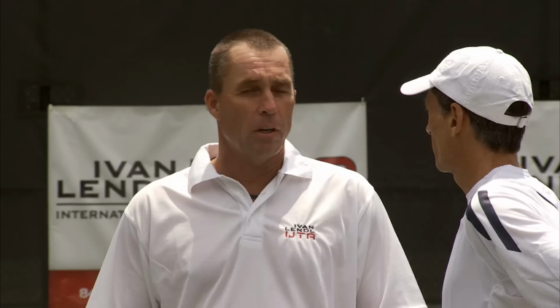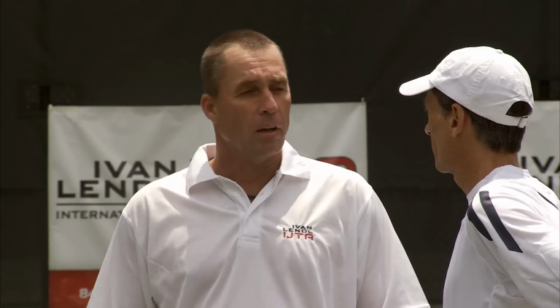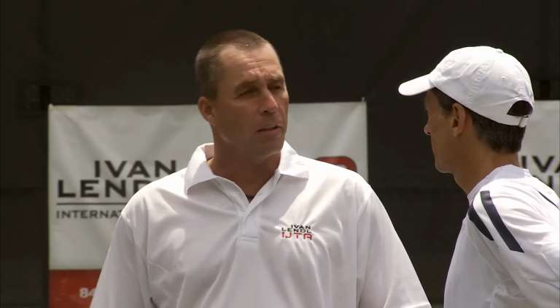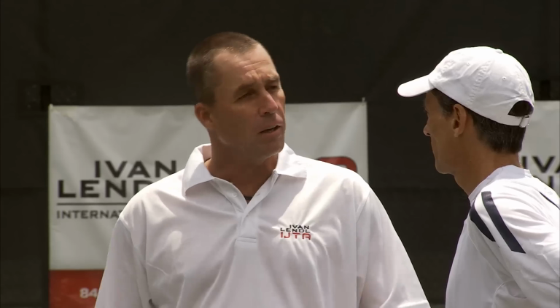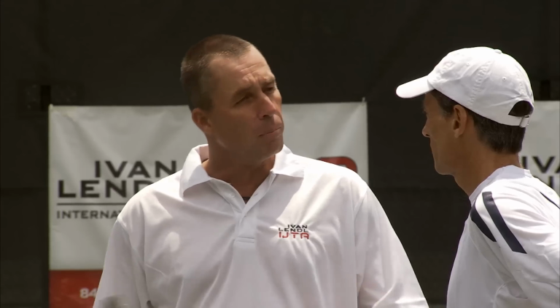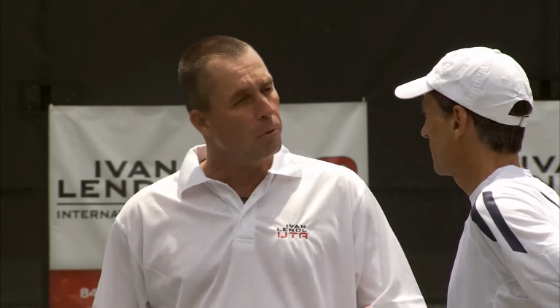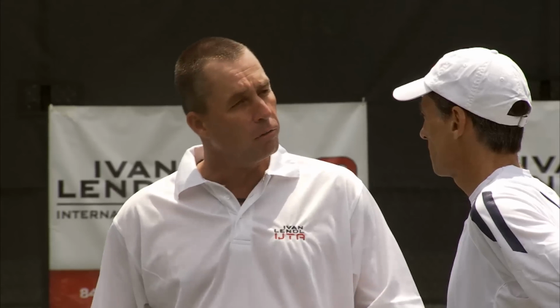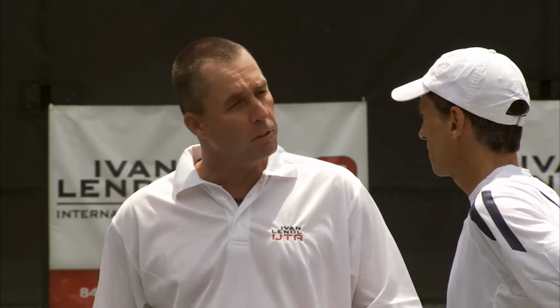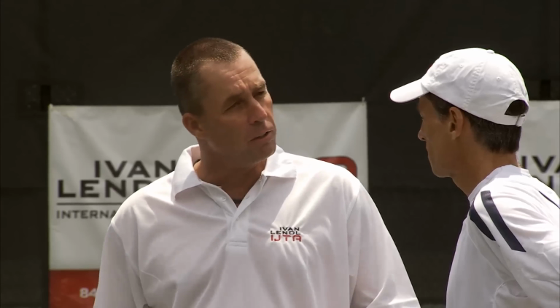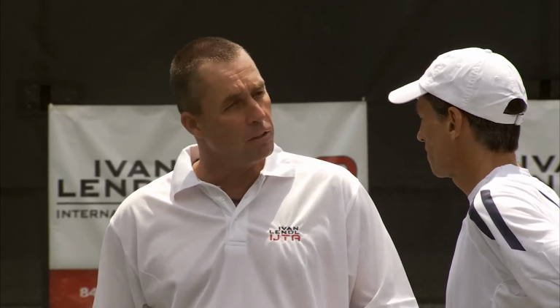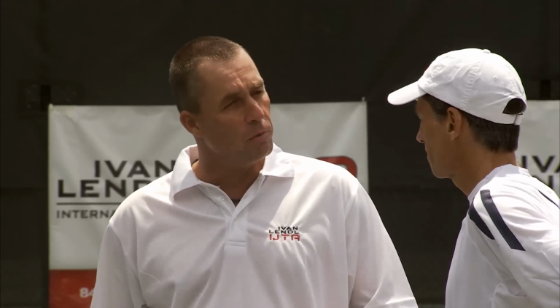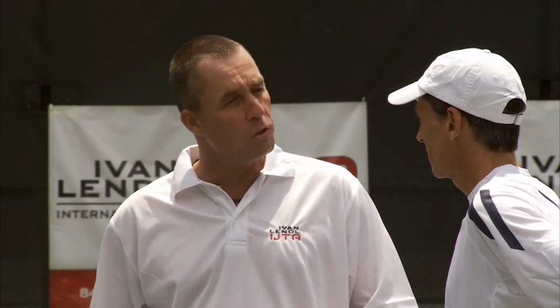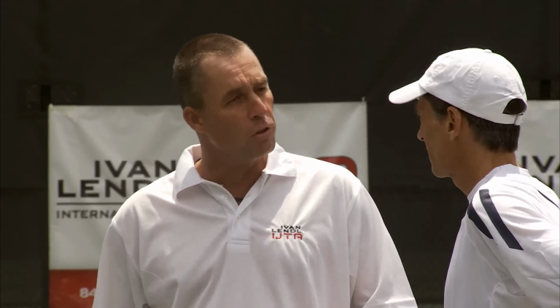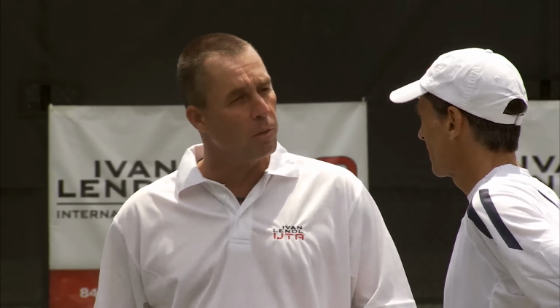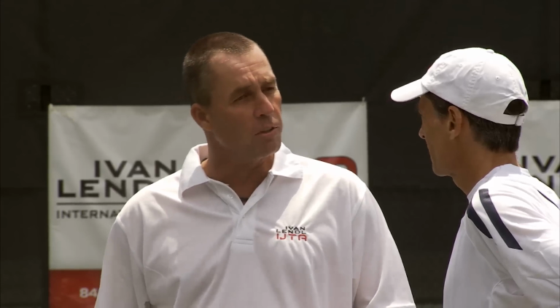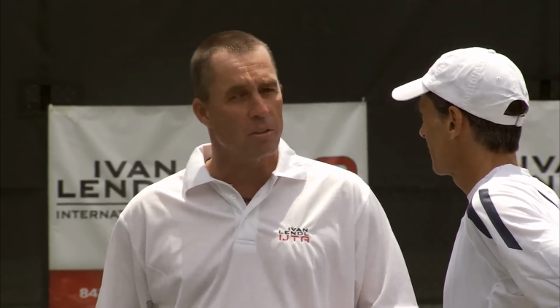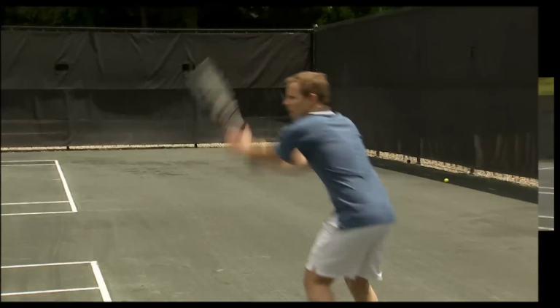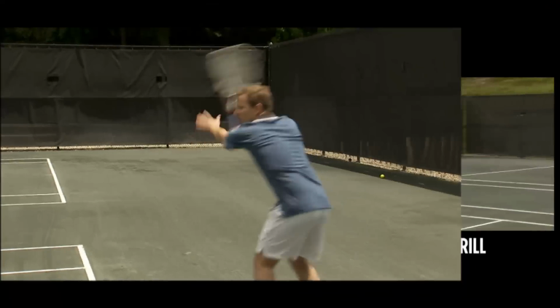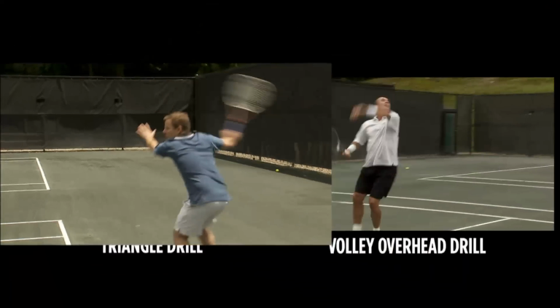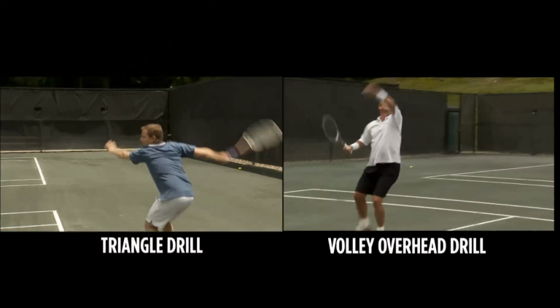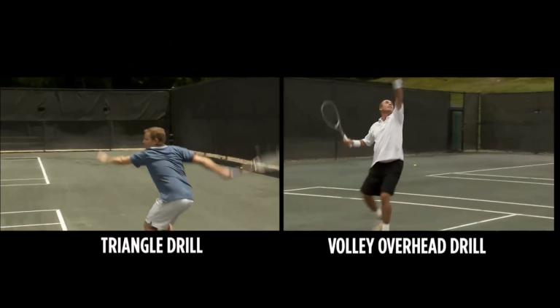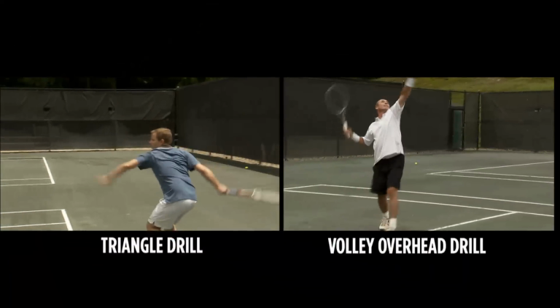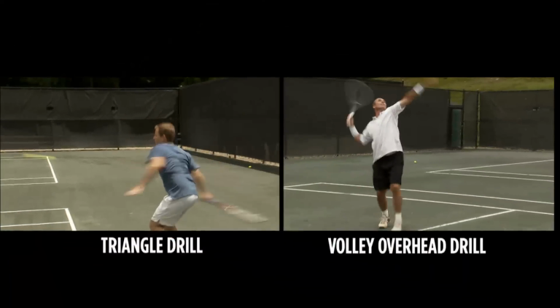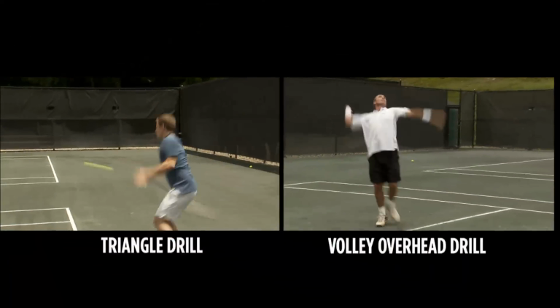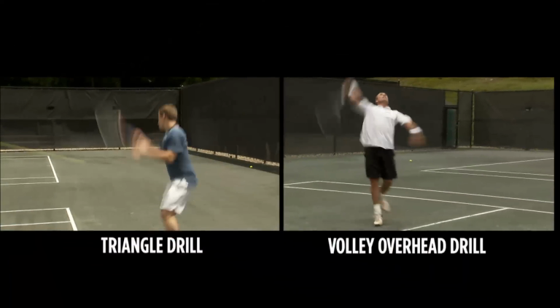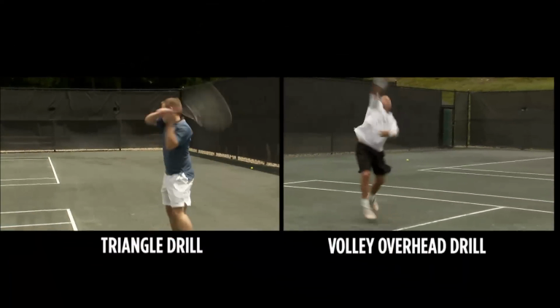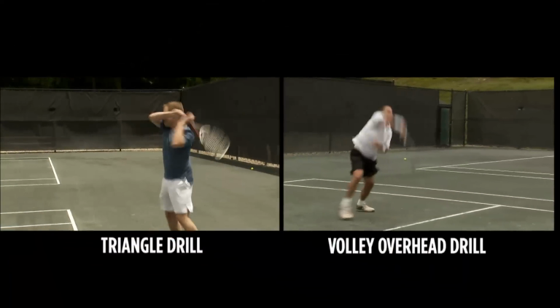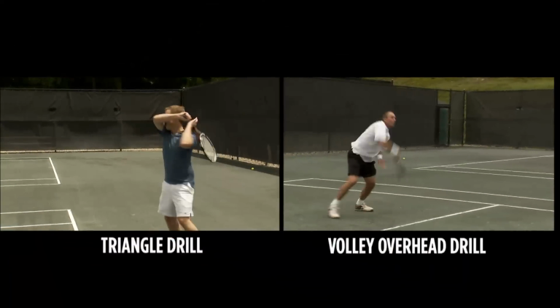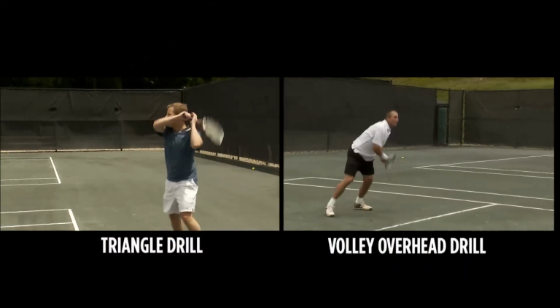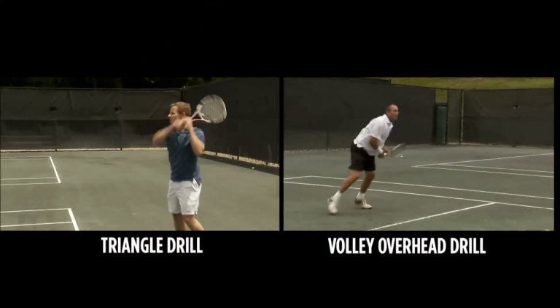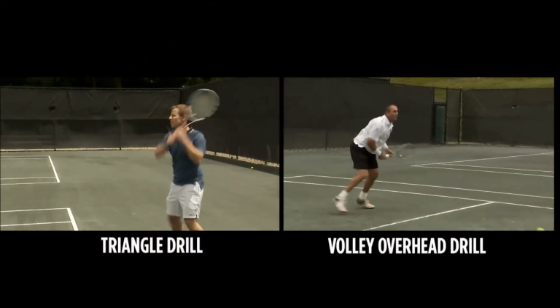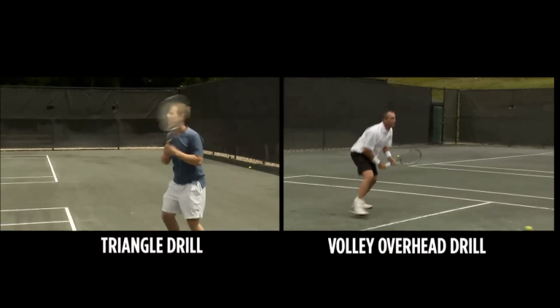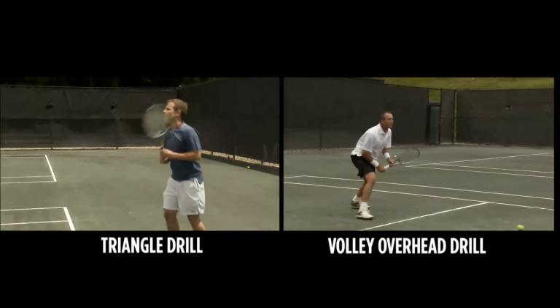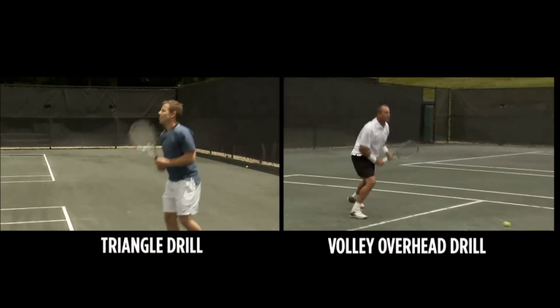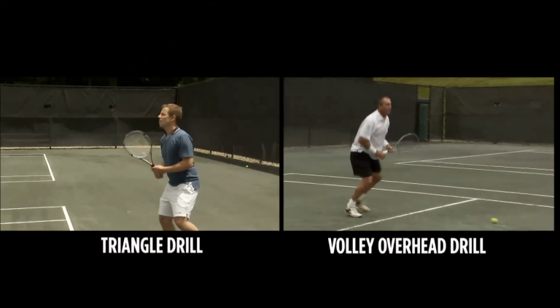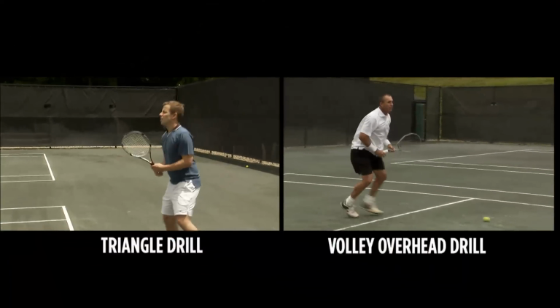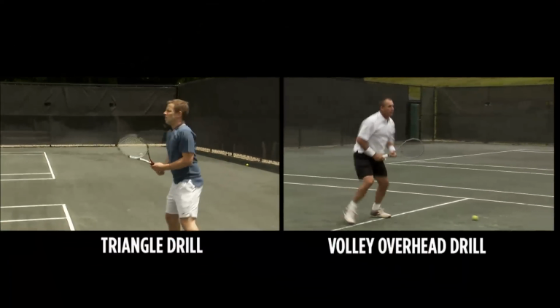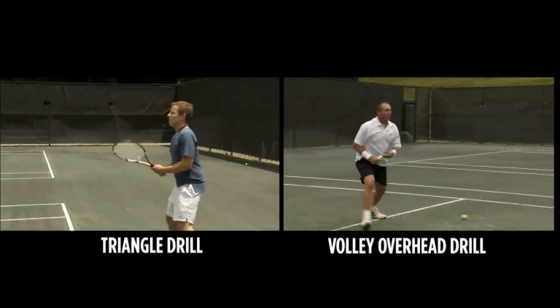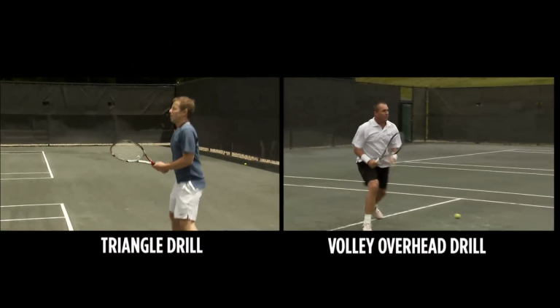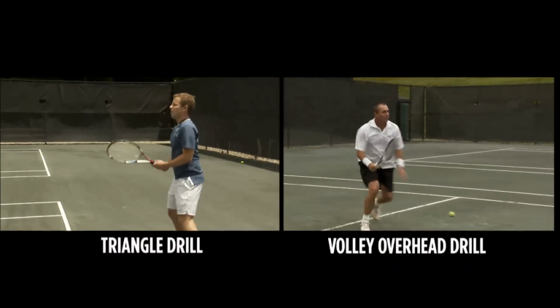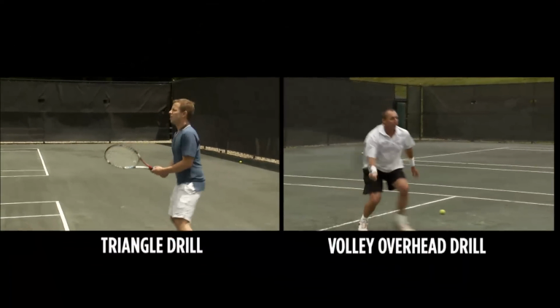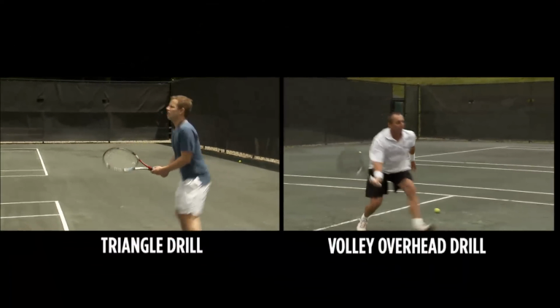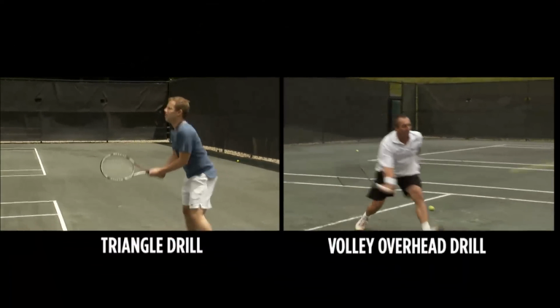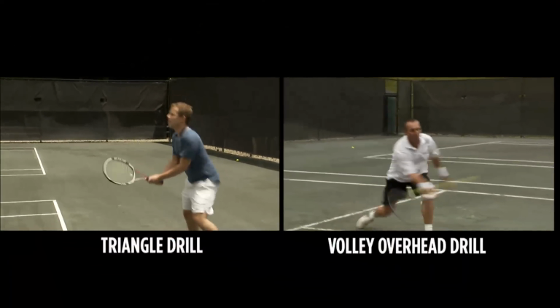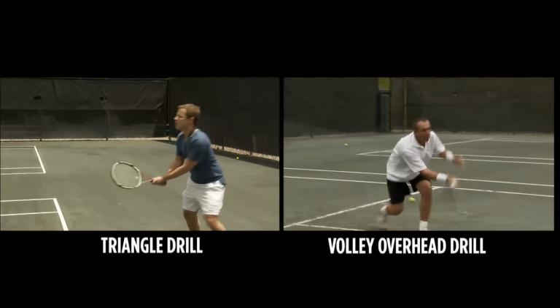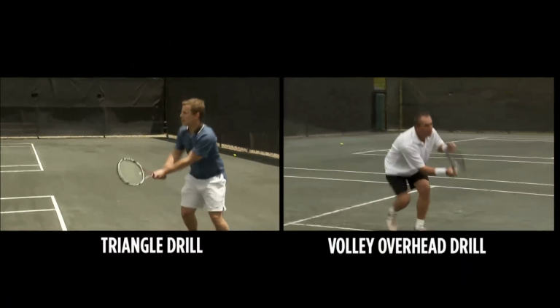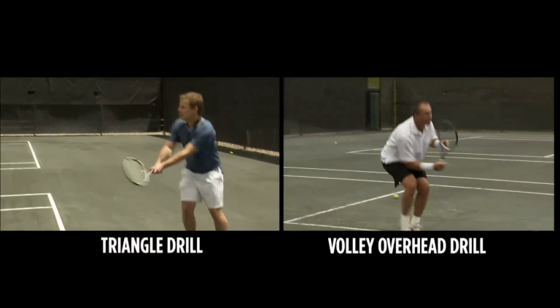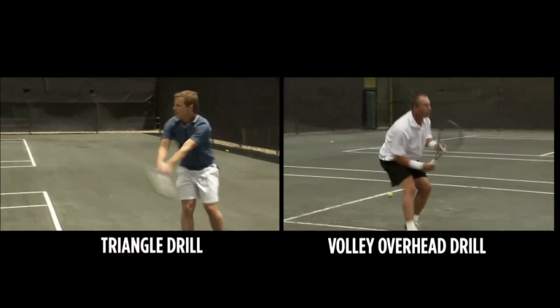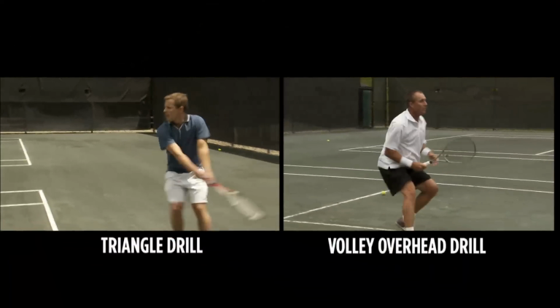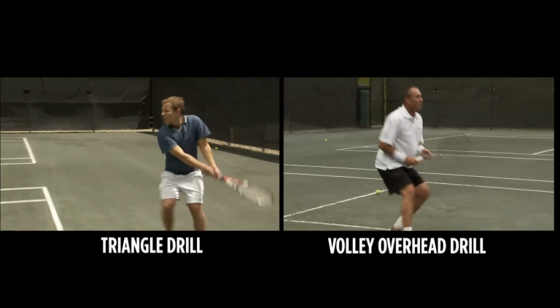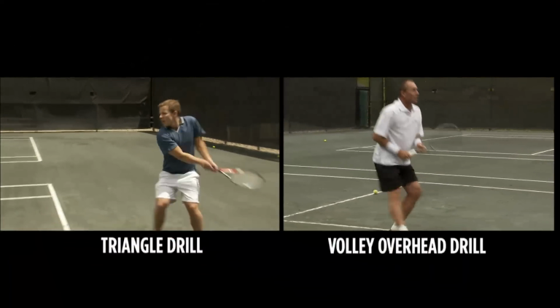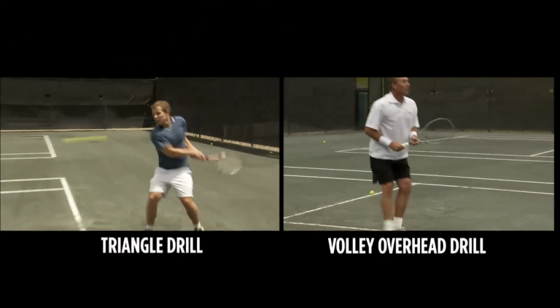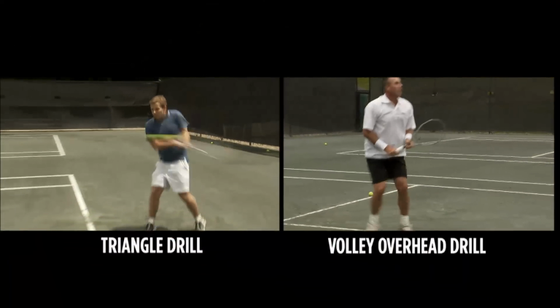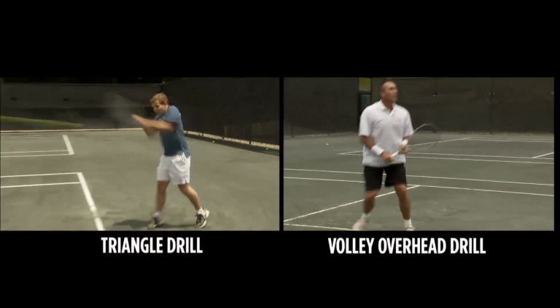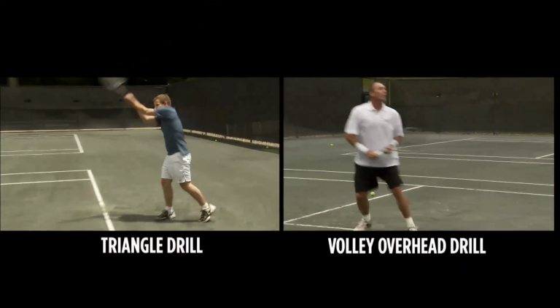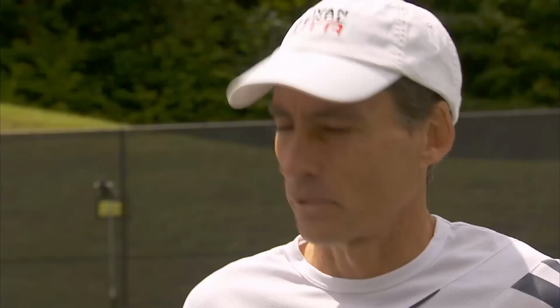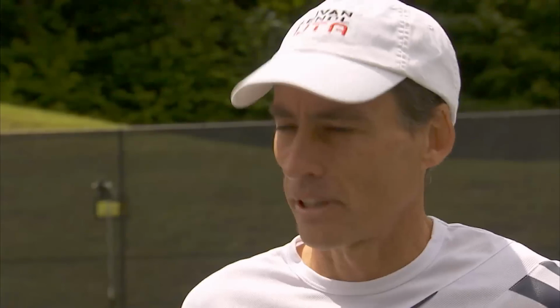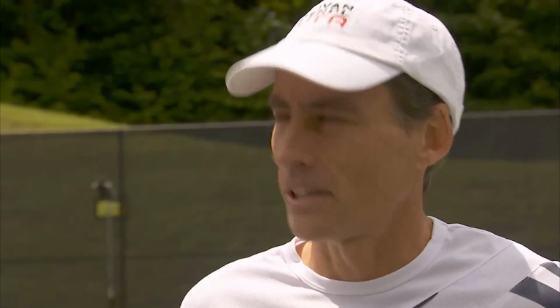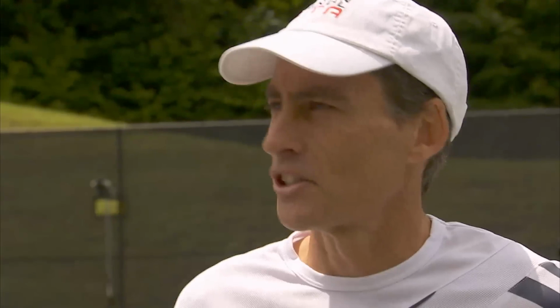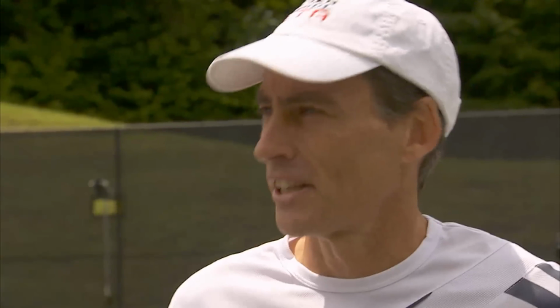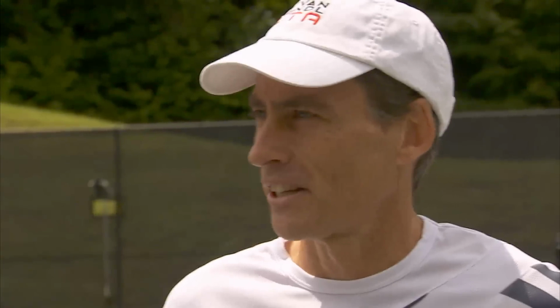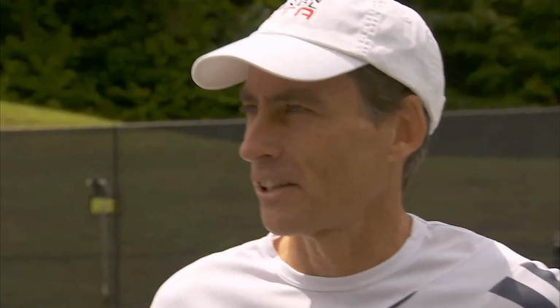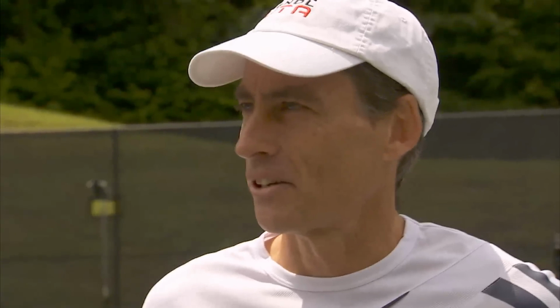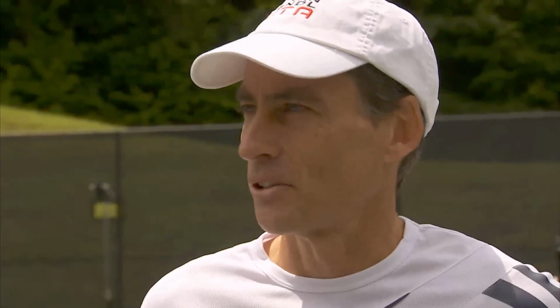I think a couple of the drills we should demonstrate. One of them is the triangle and the other one is the volley overhead drill. Okay, let's see how that goes.